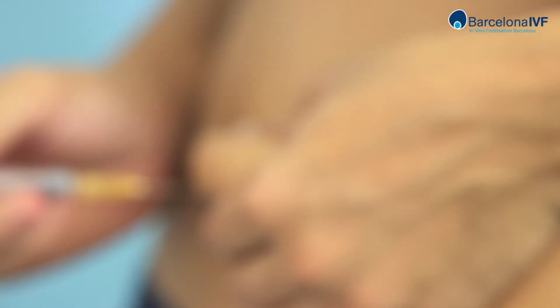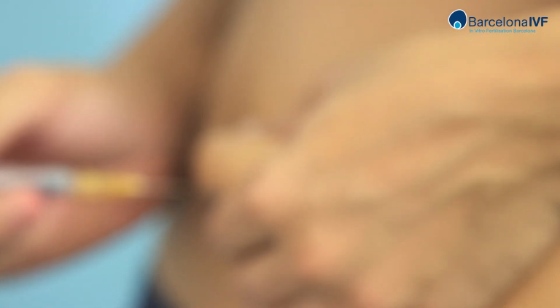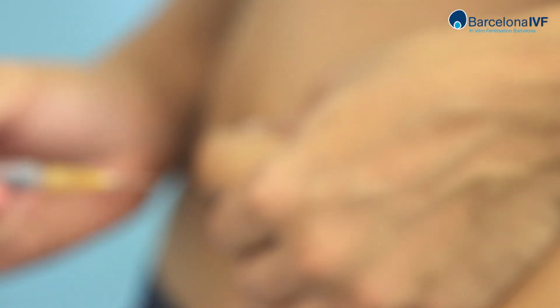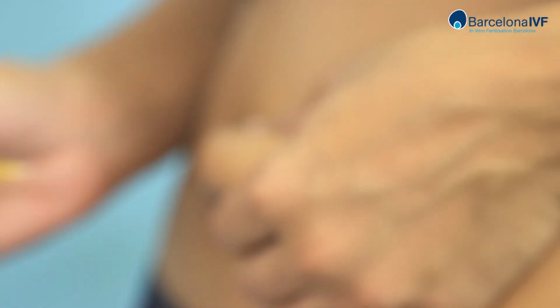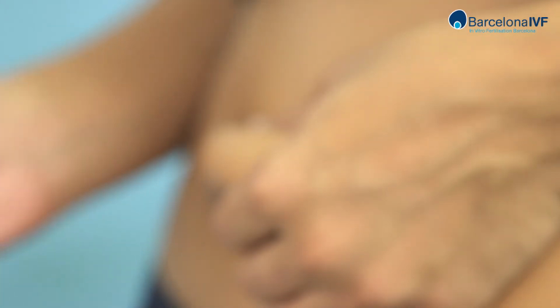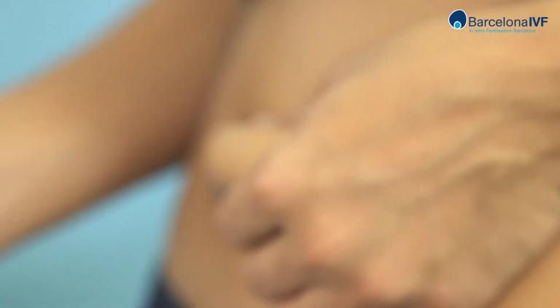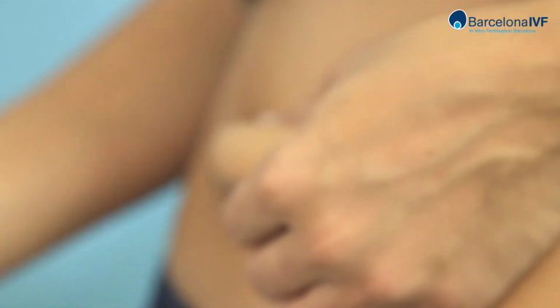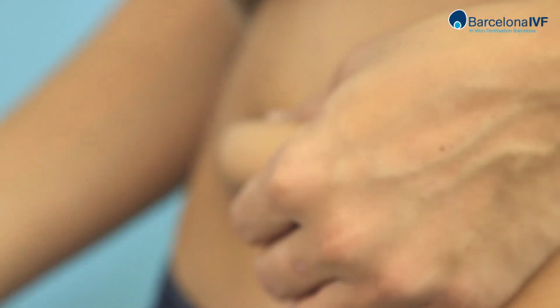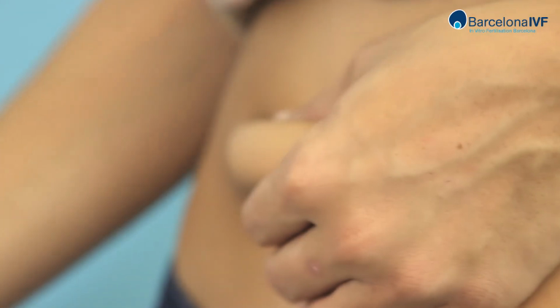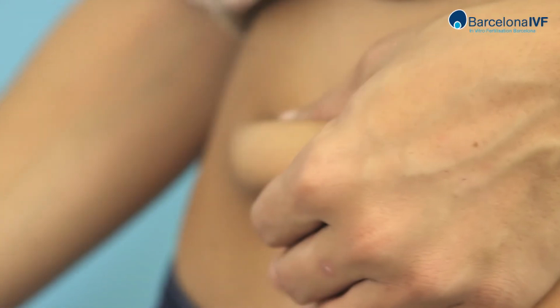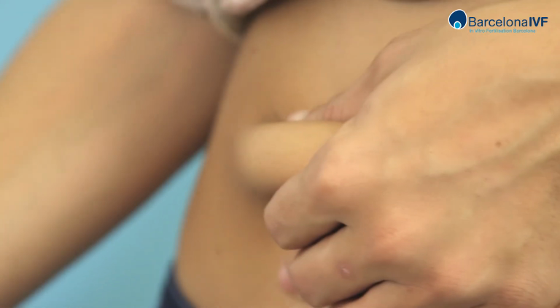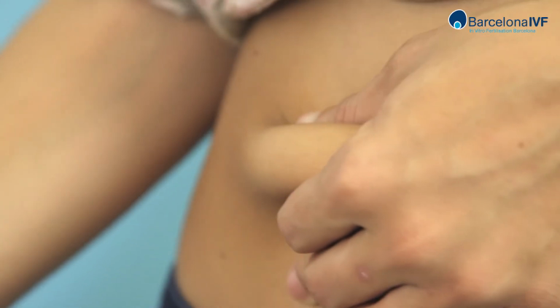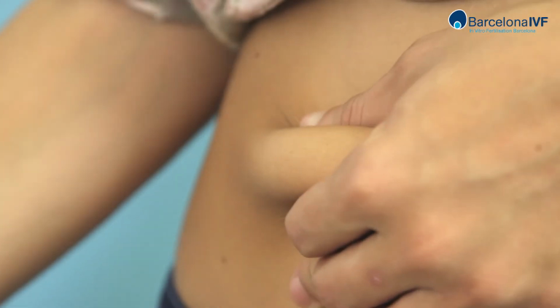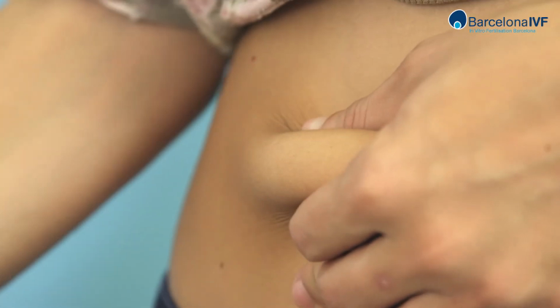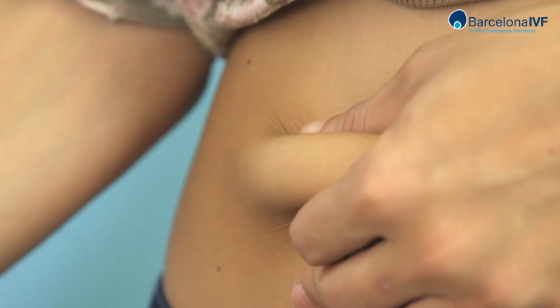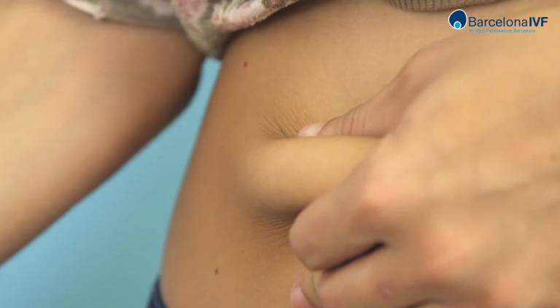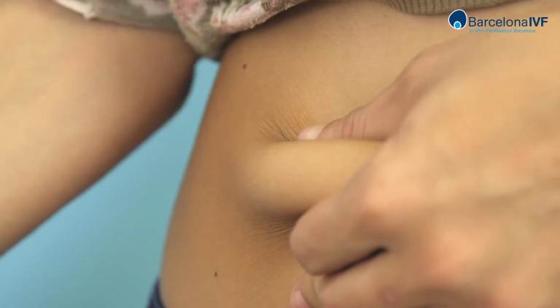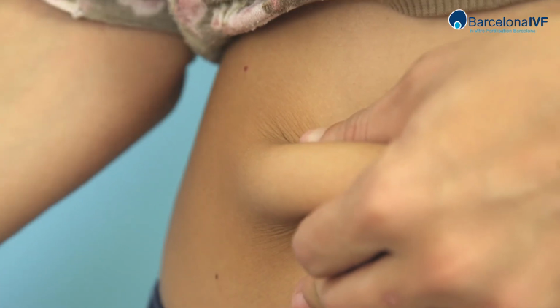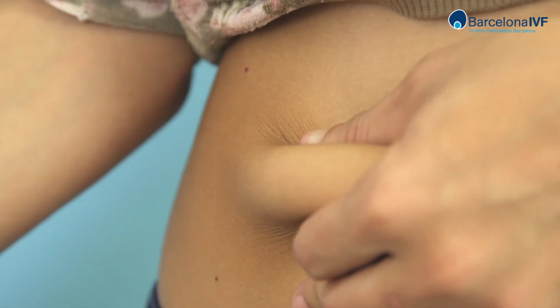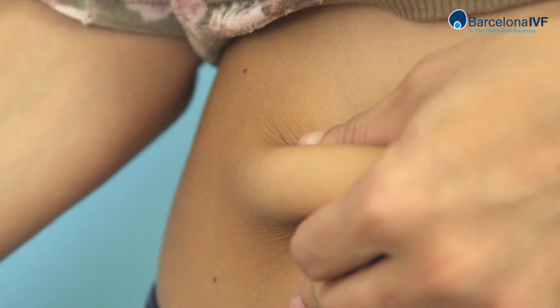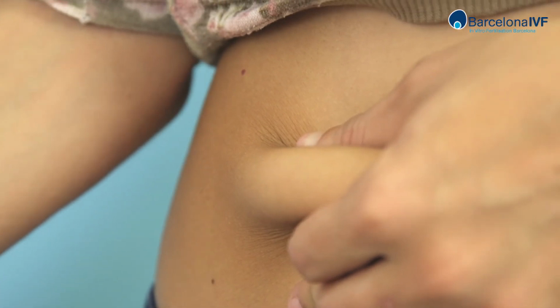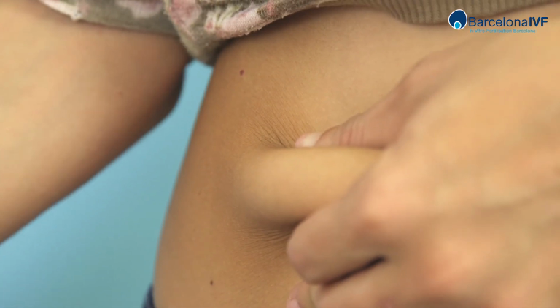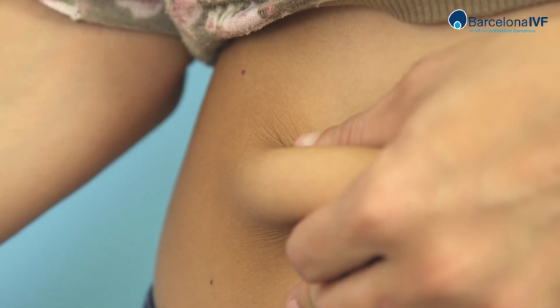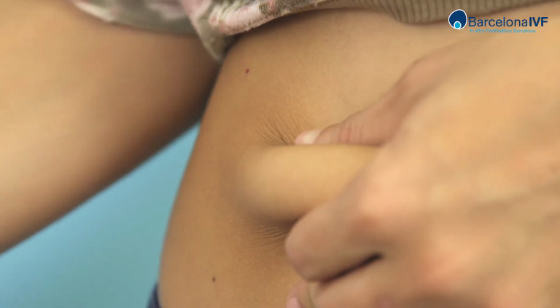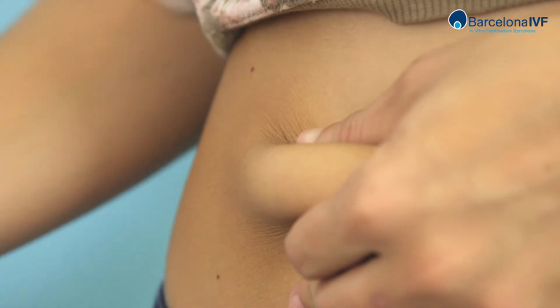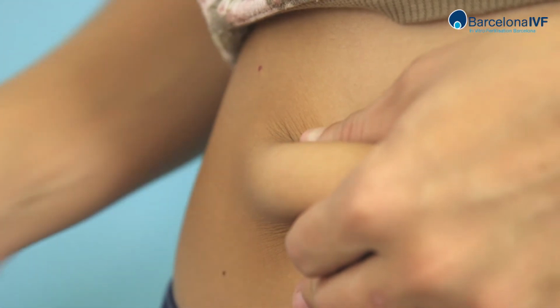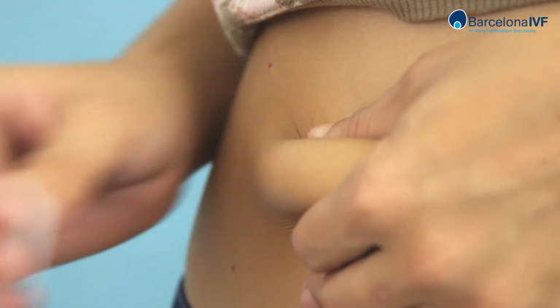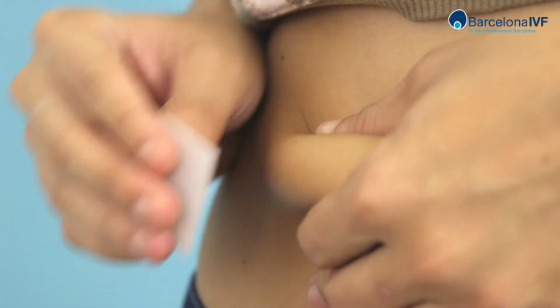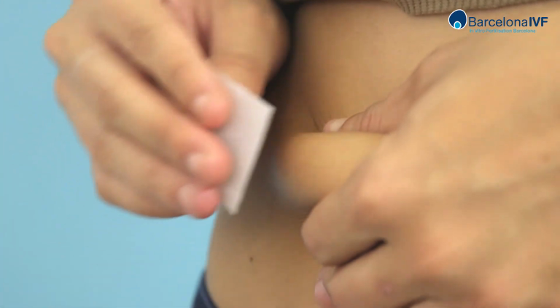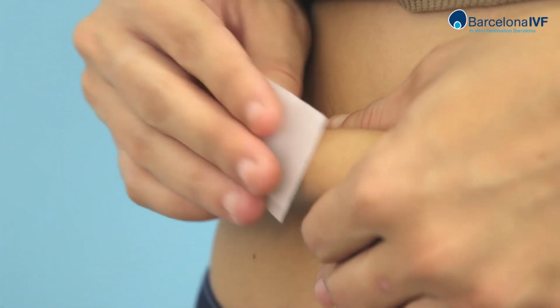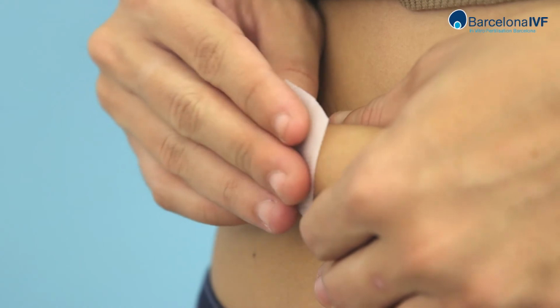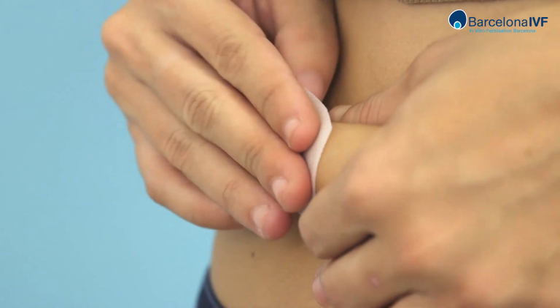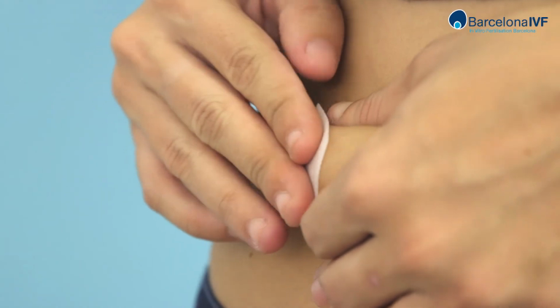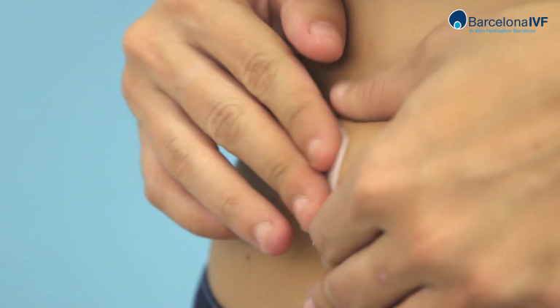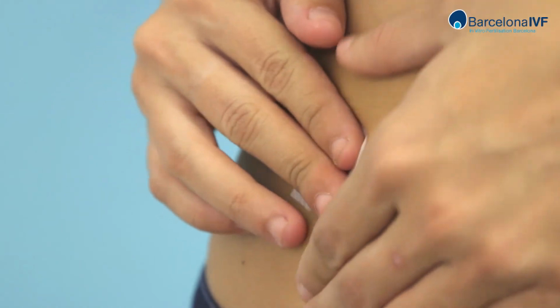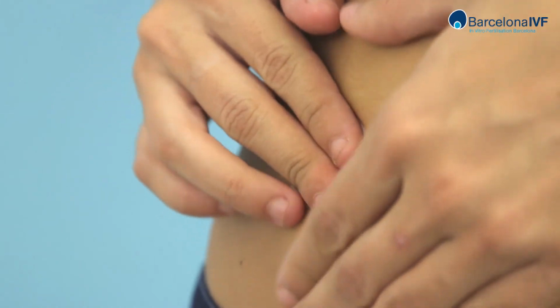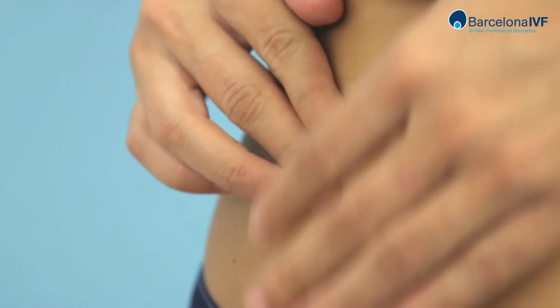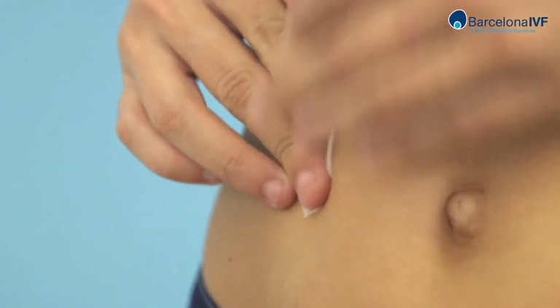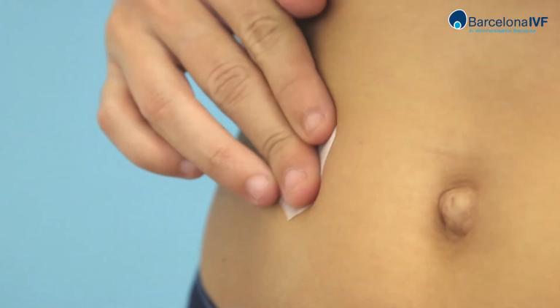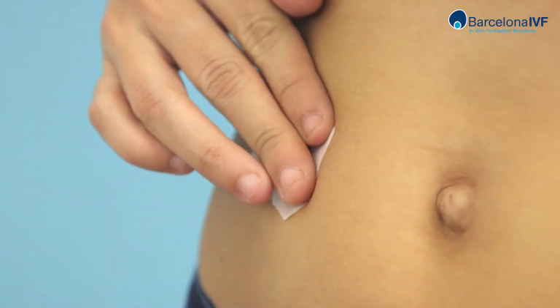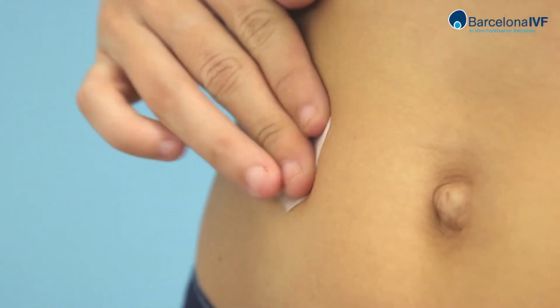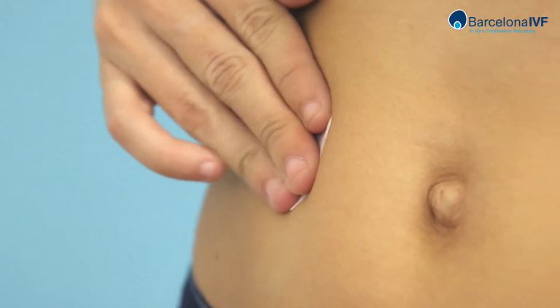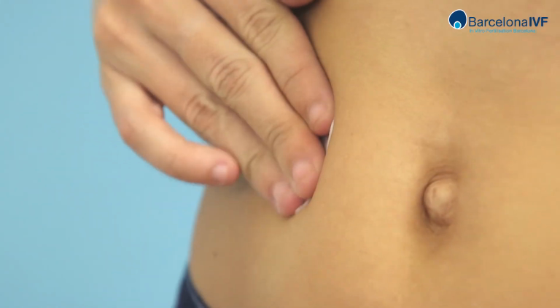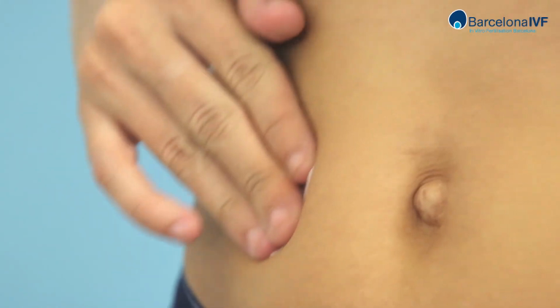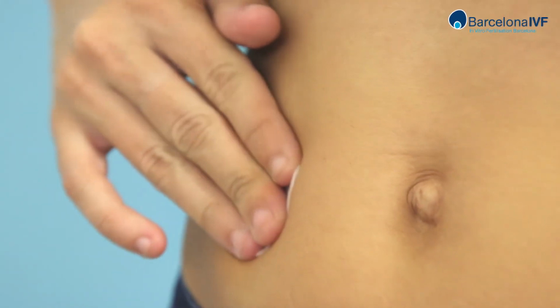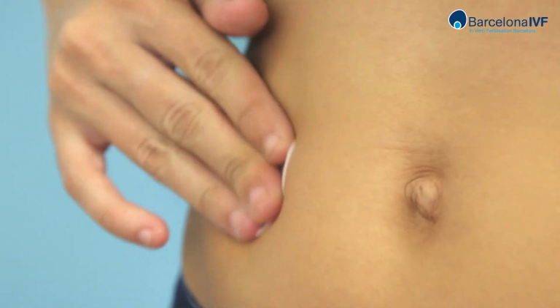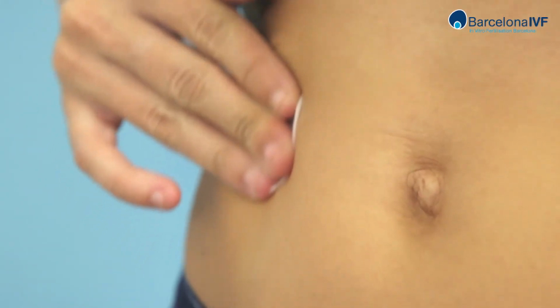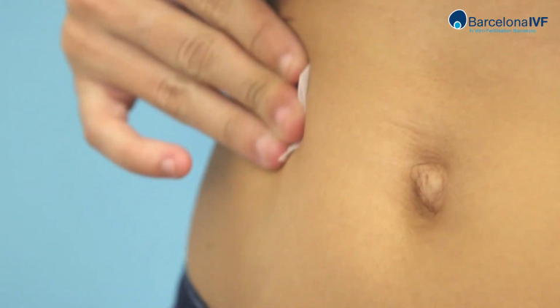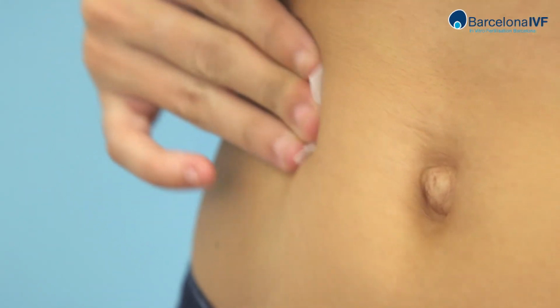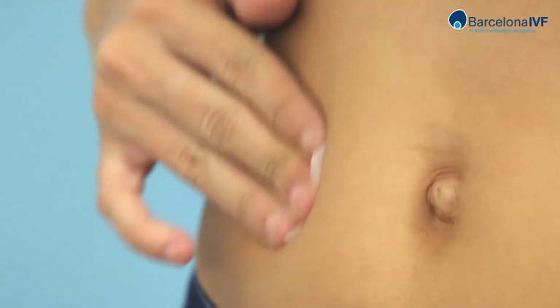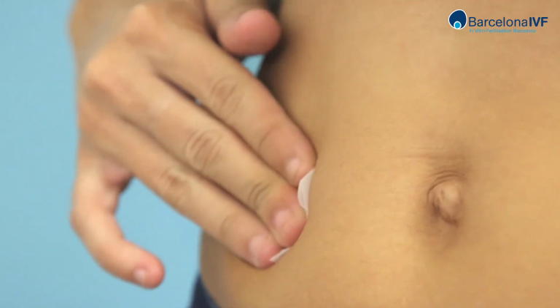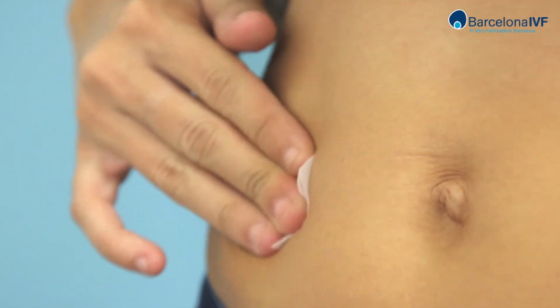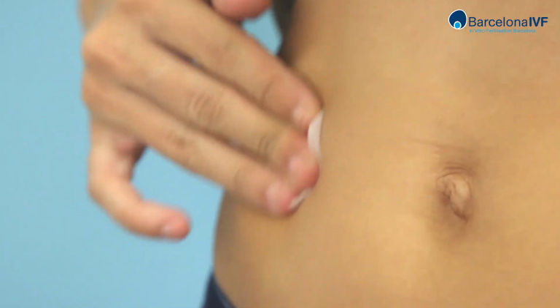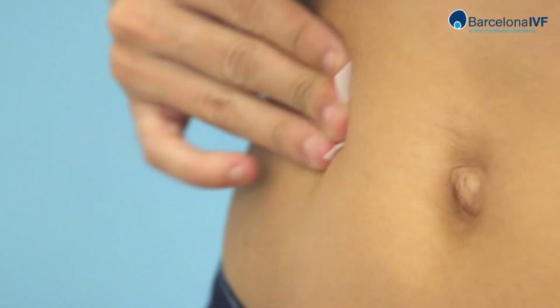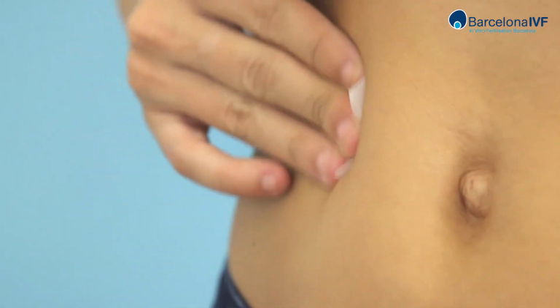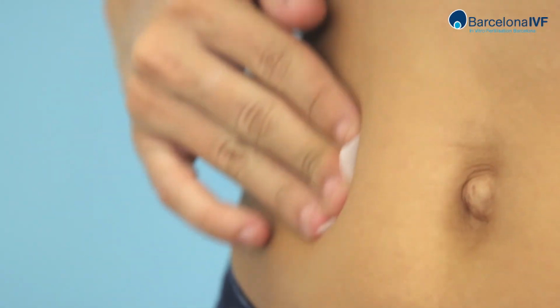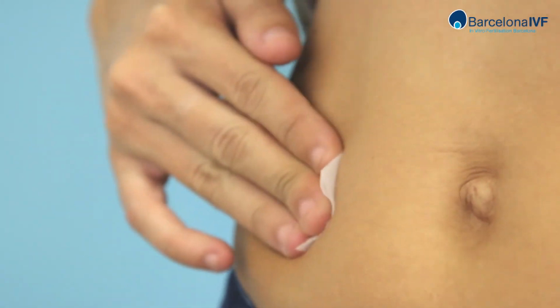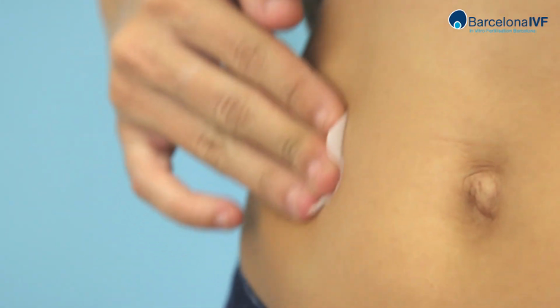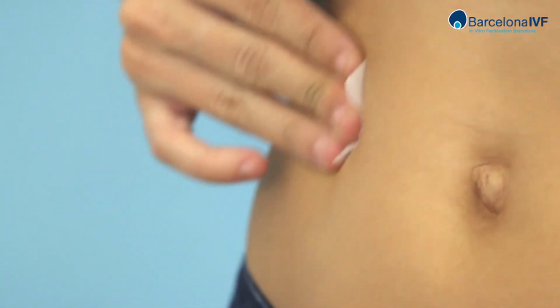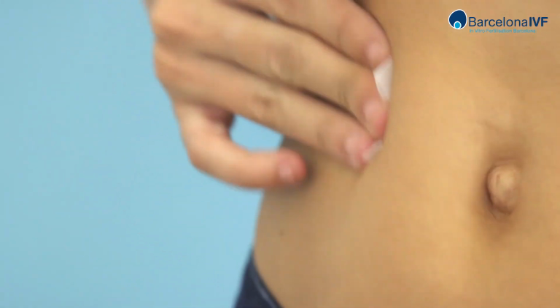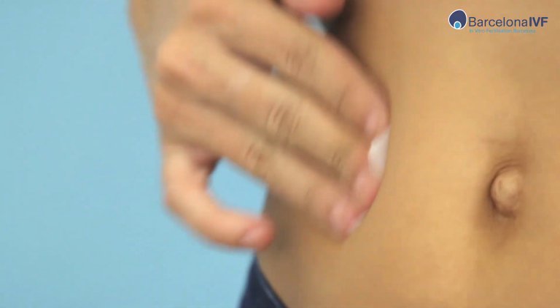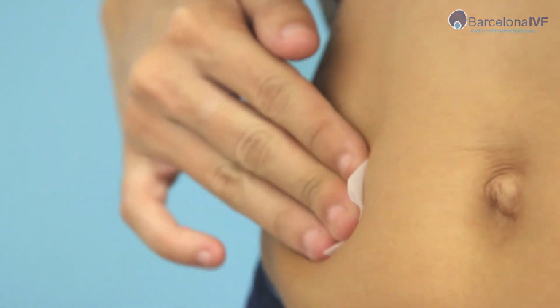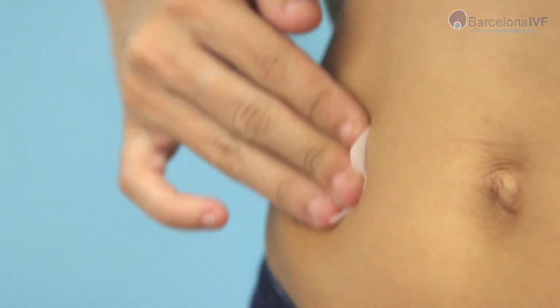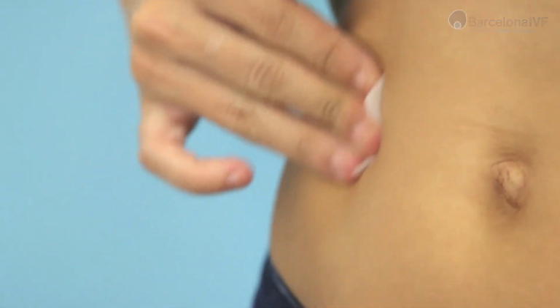Squeeze the plunger until the end. Then remove the needle gently and apply pressure for a few seconds over the treated area.